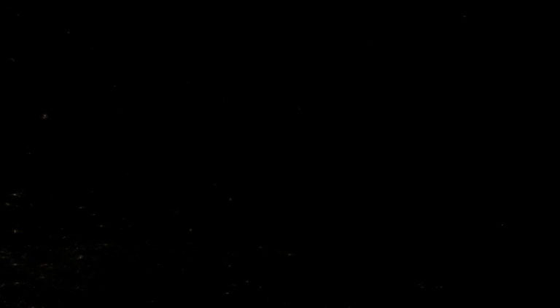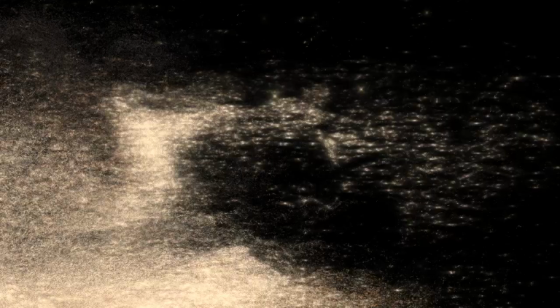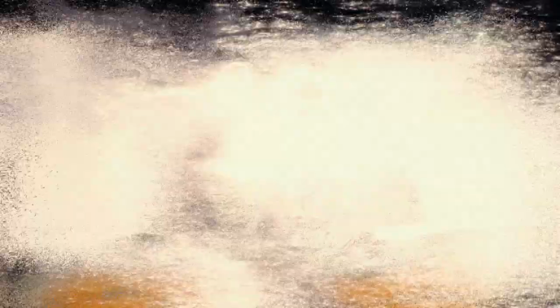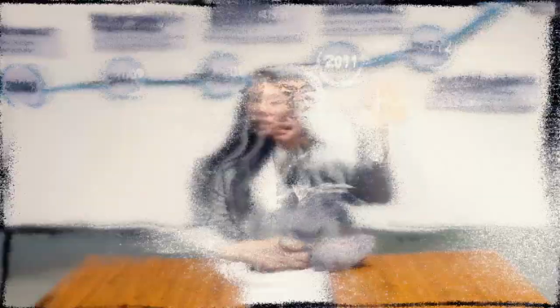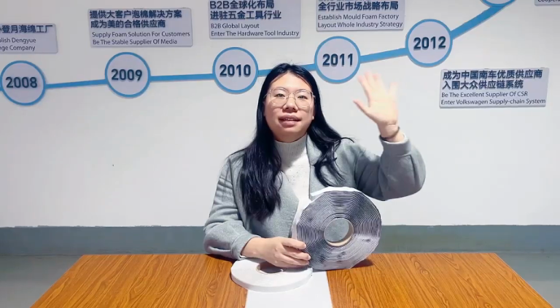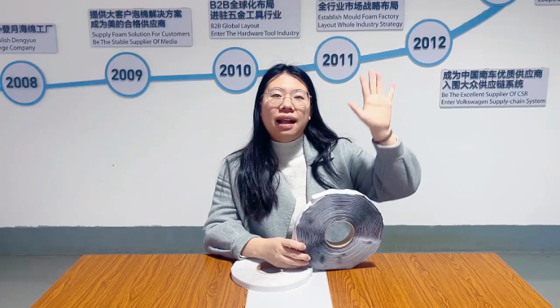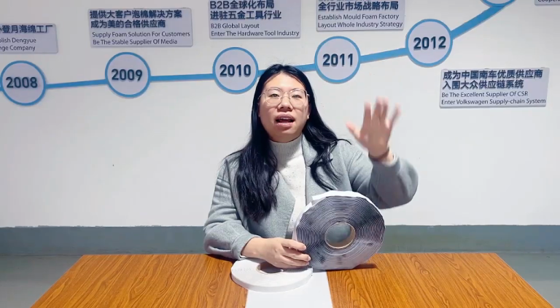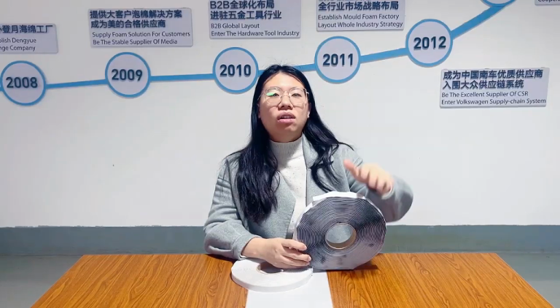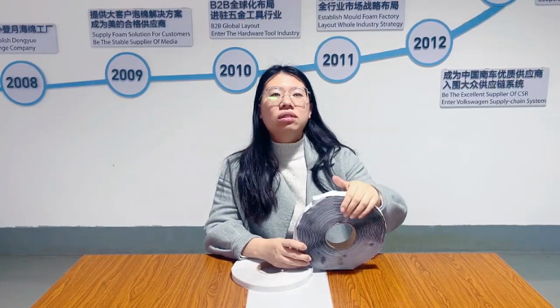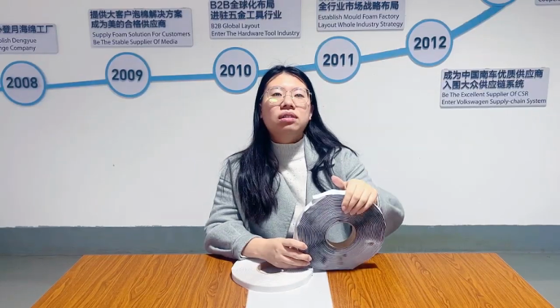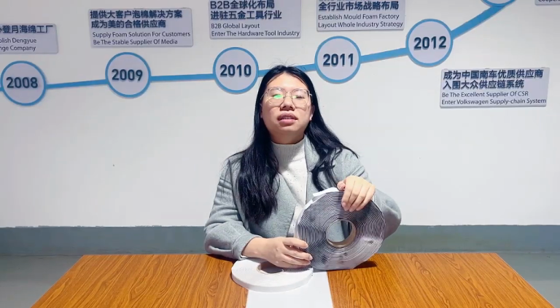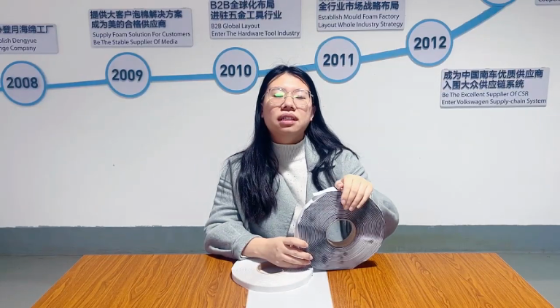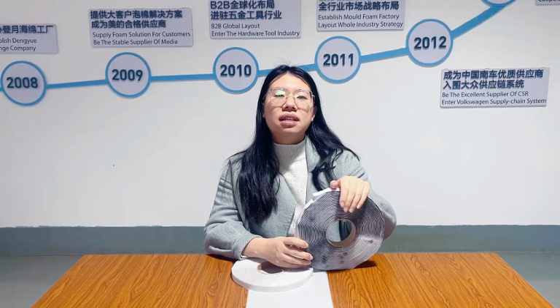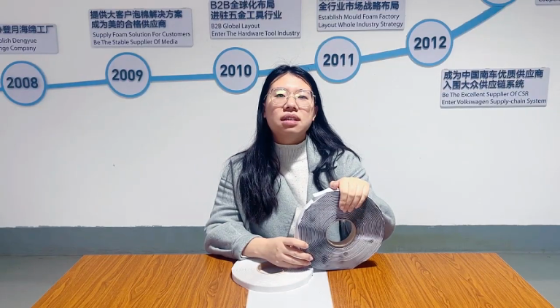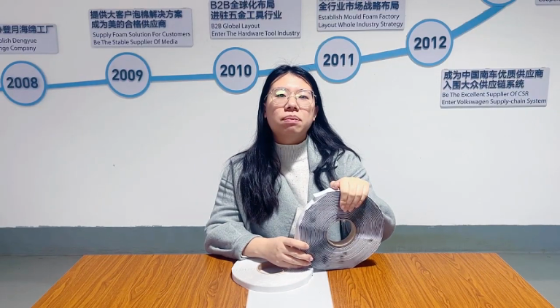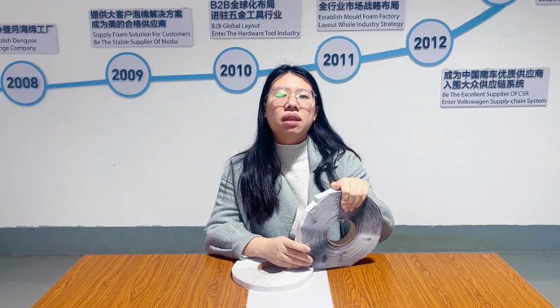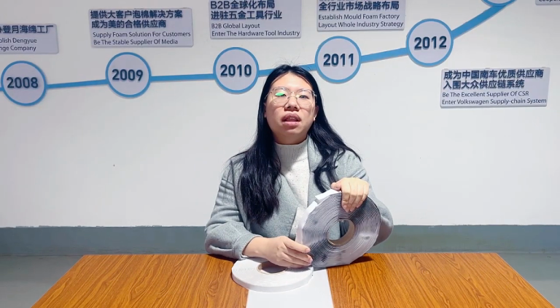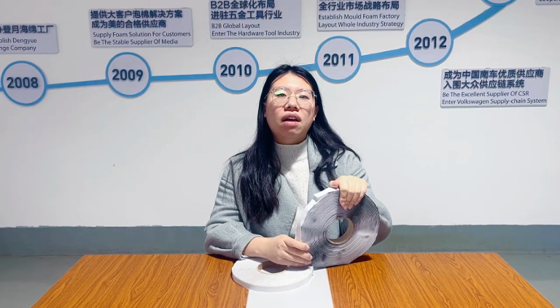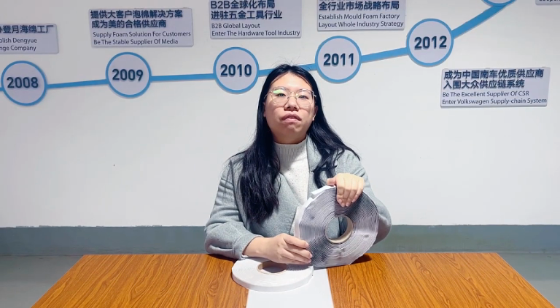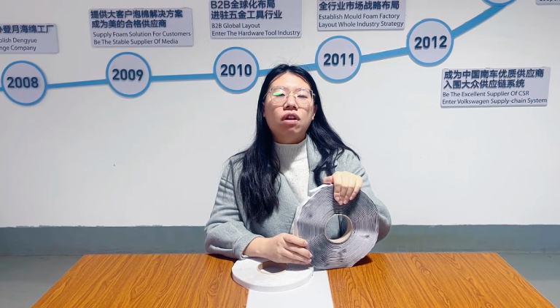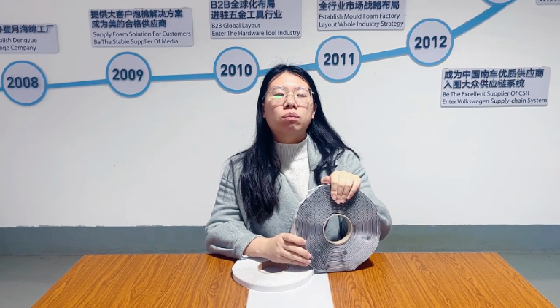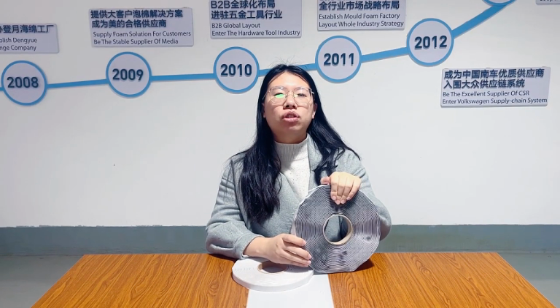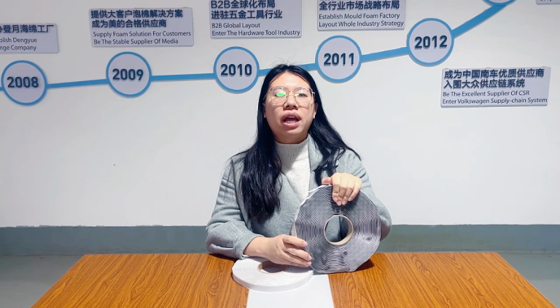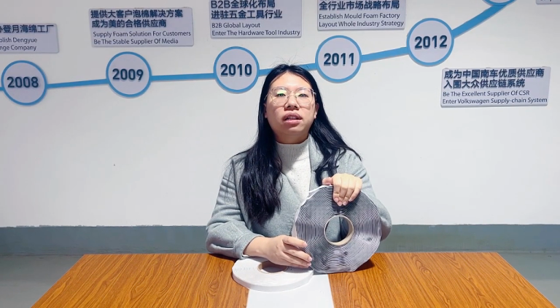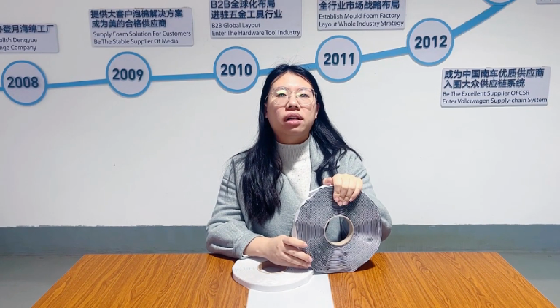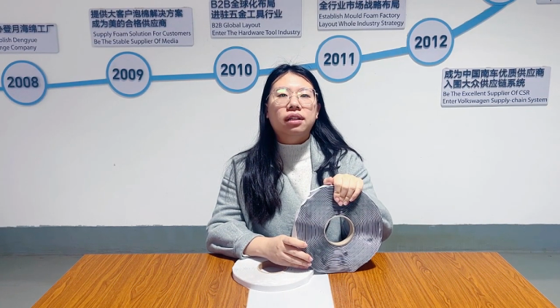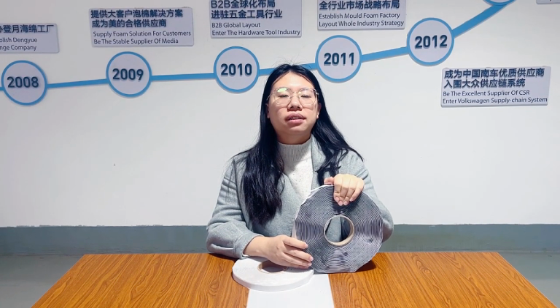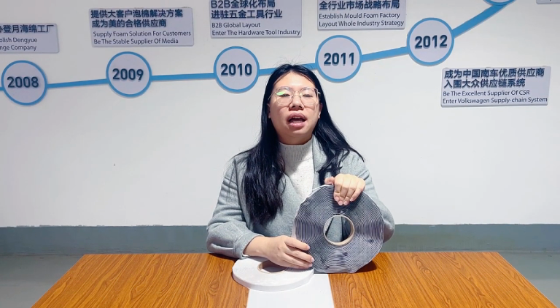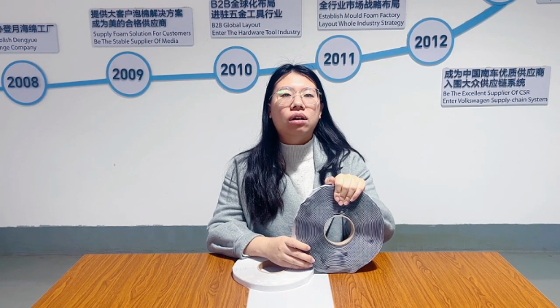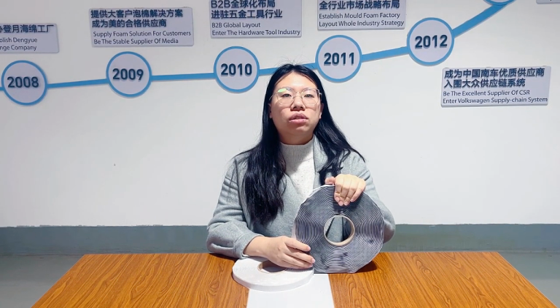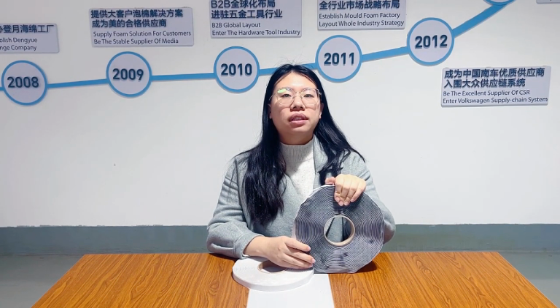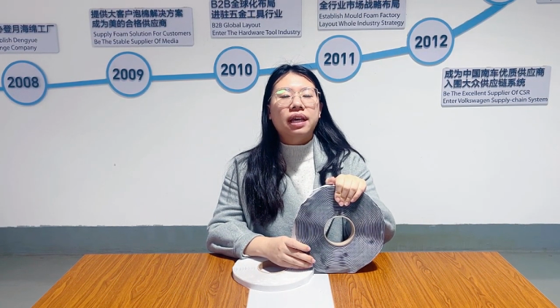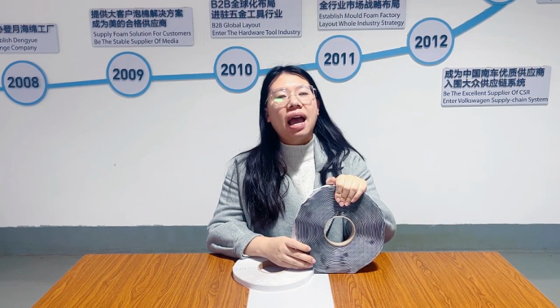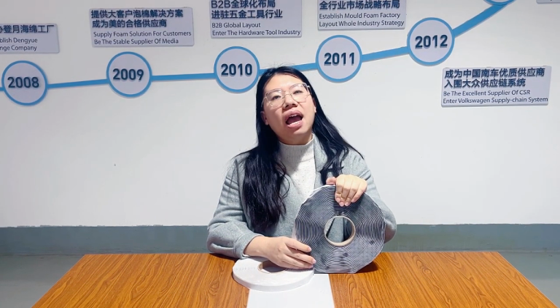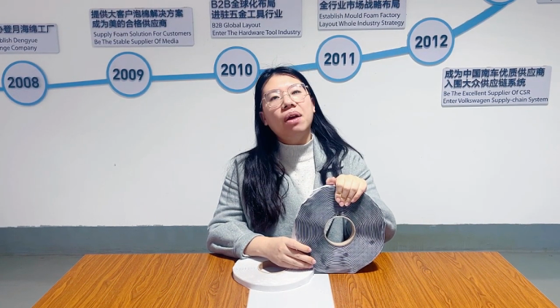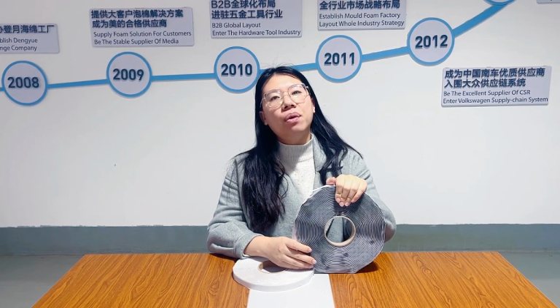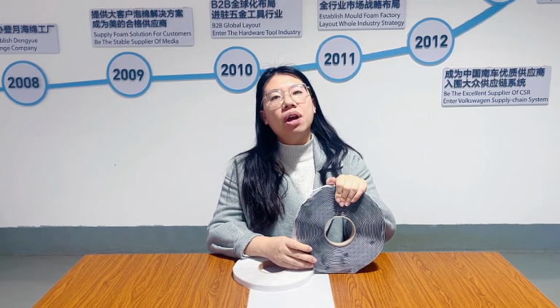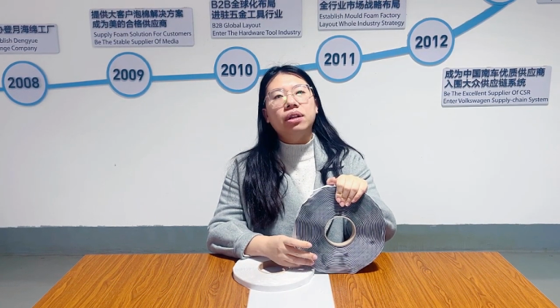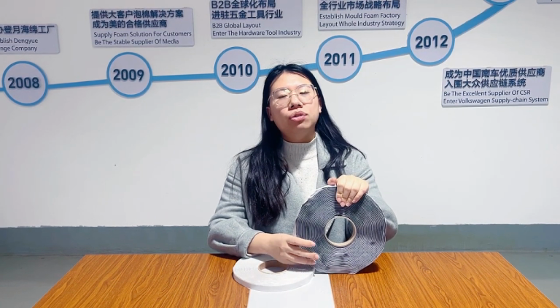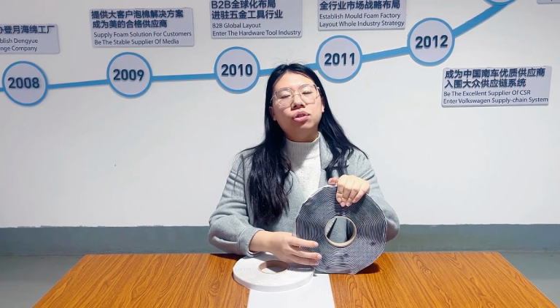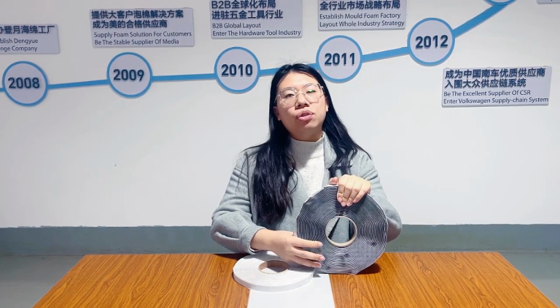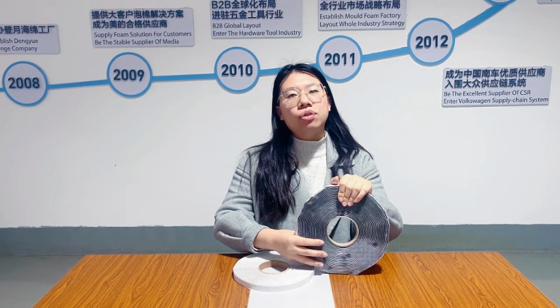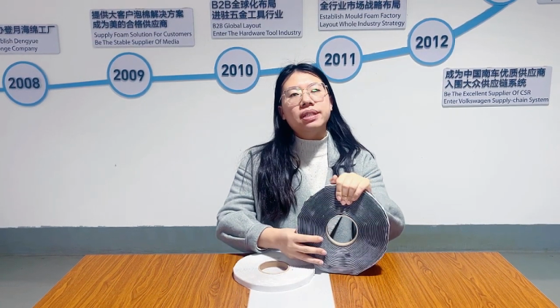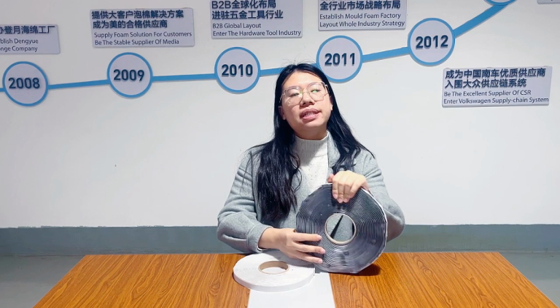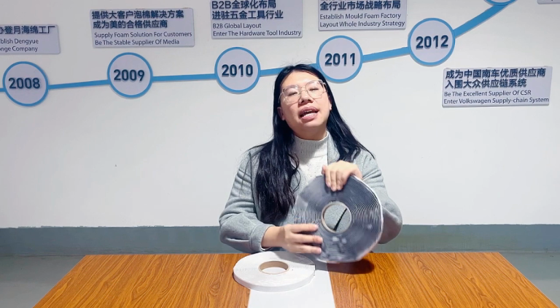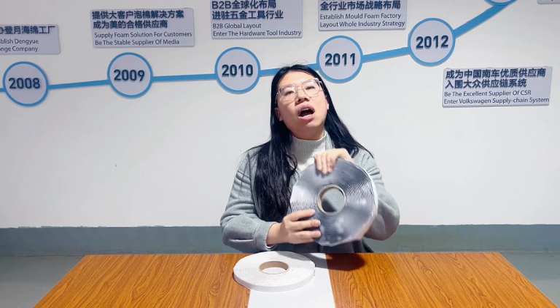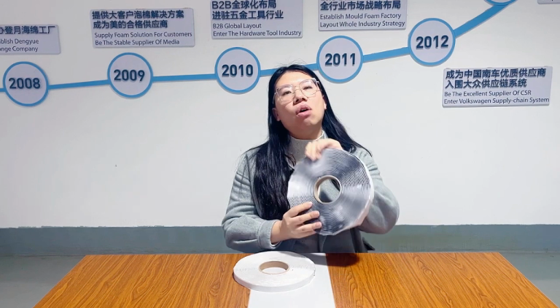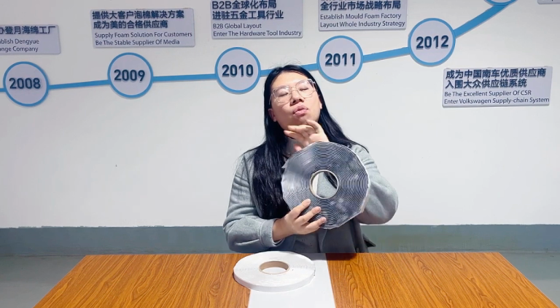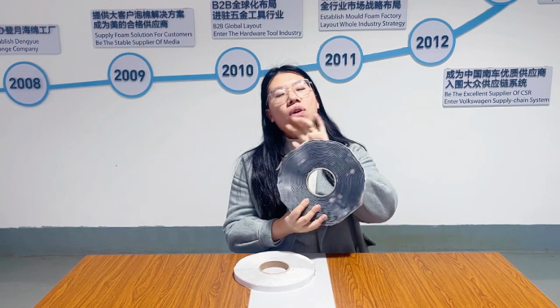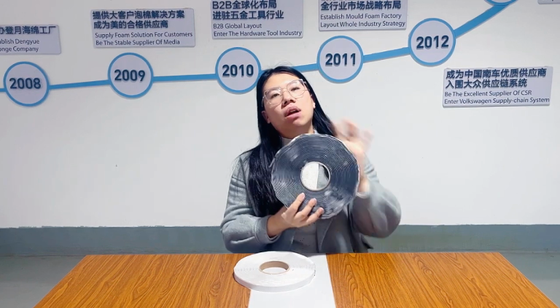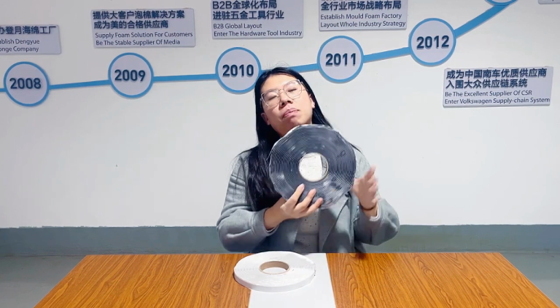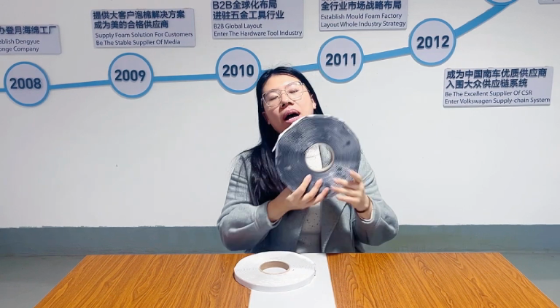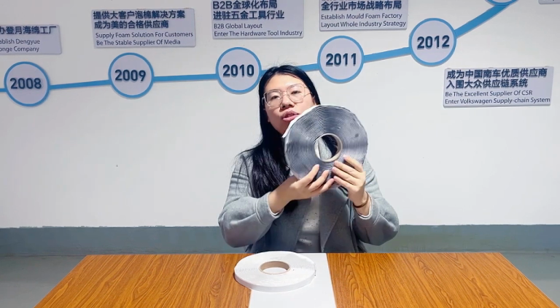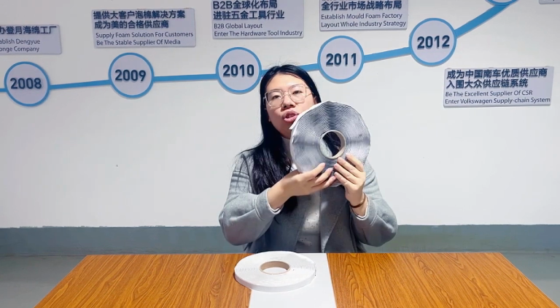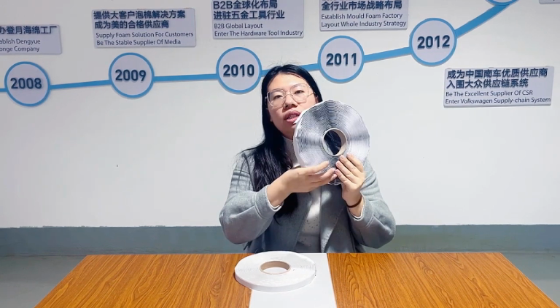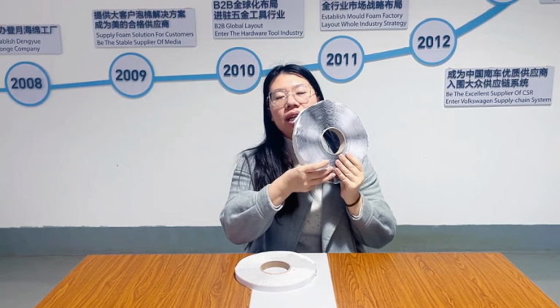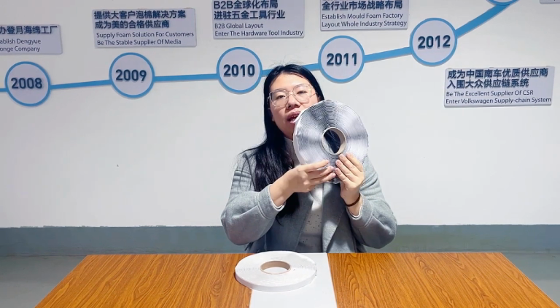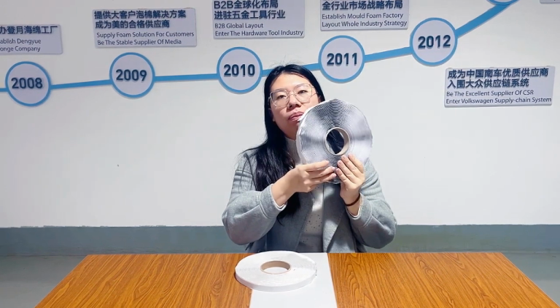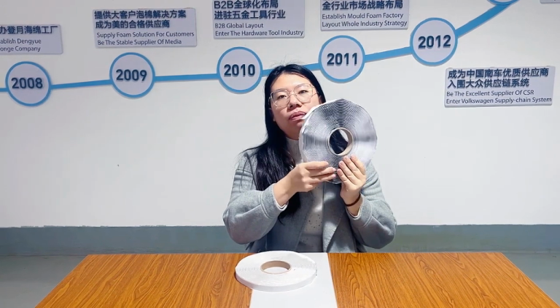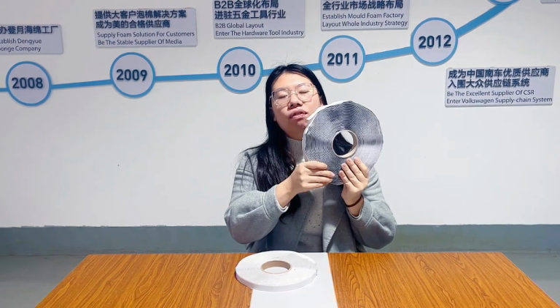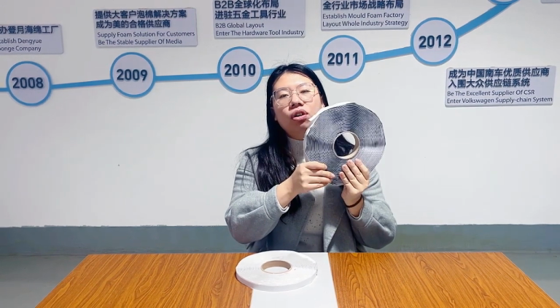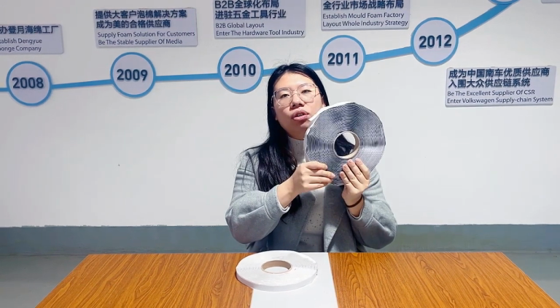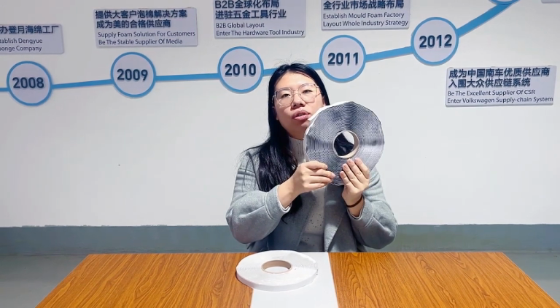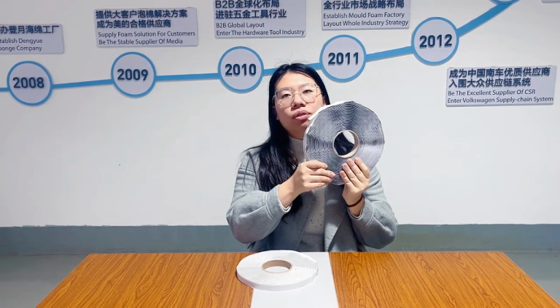Hello, this is Mina from China. Today I will introduce our butter tape for you.